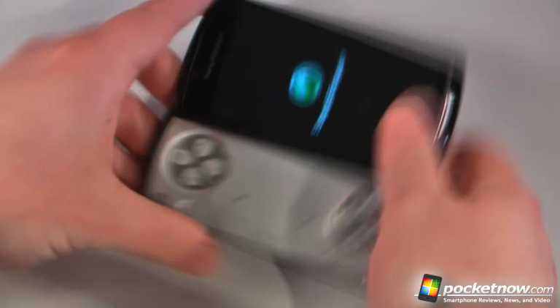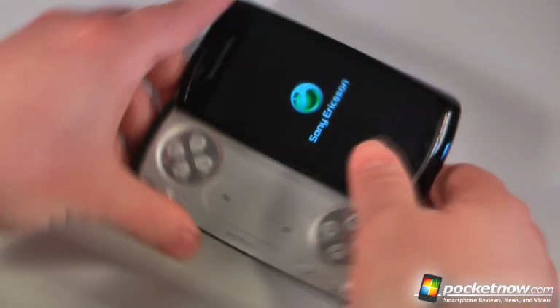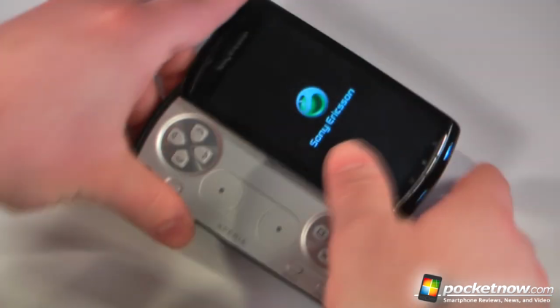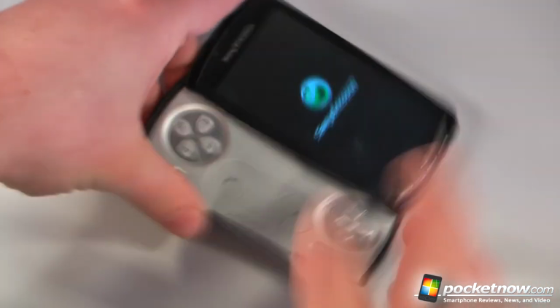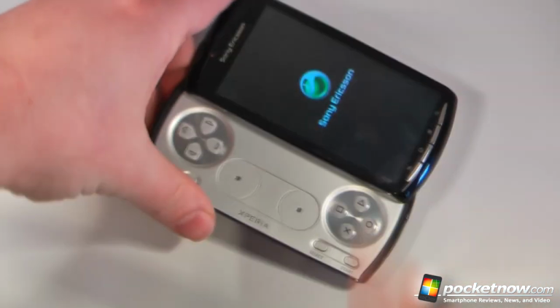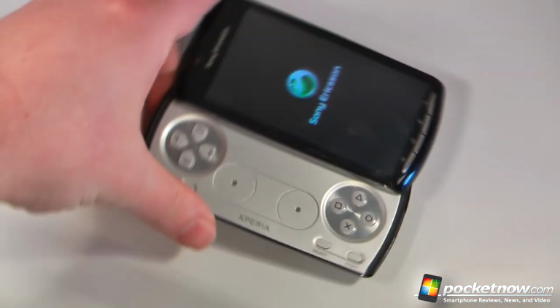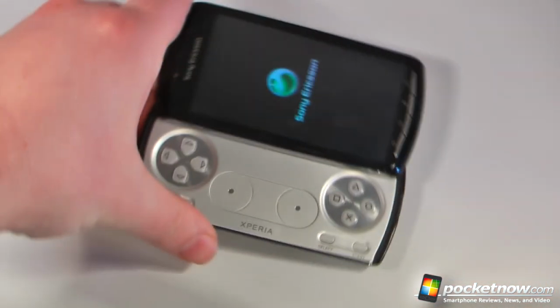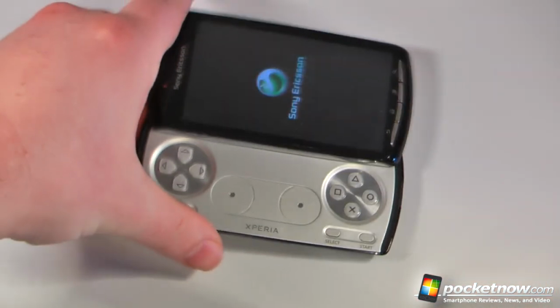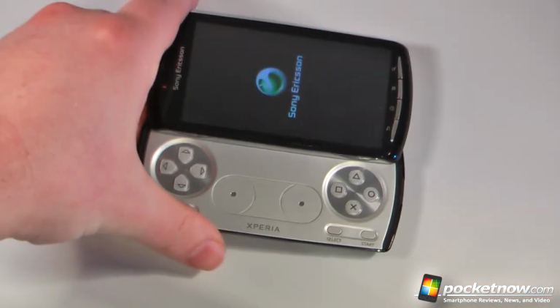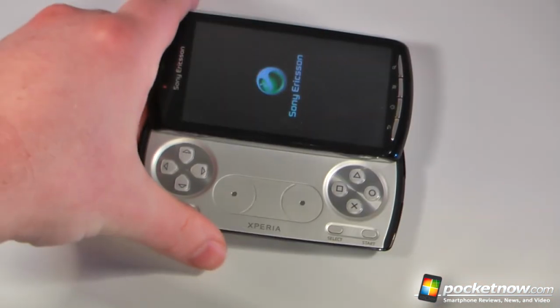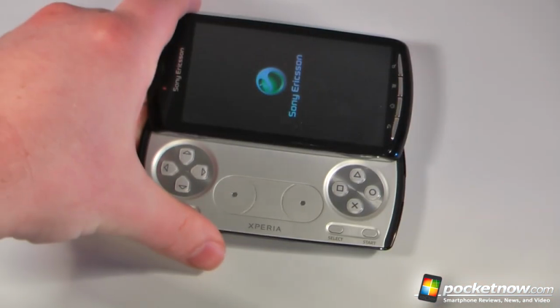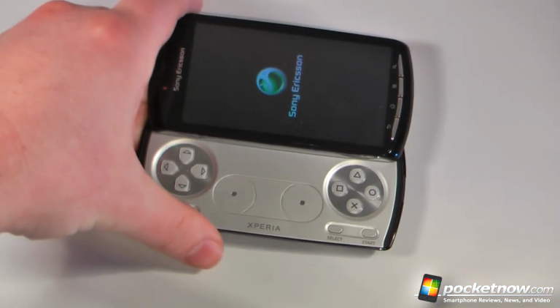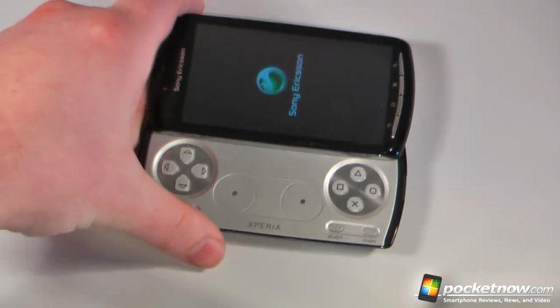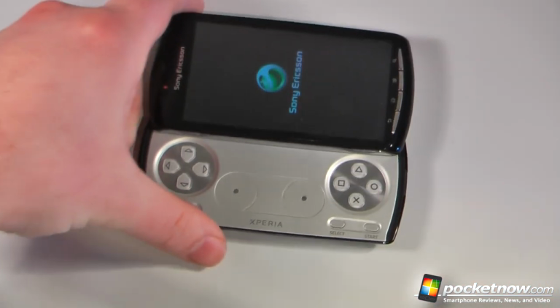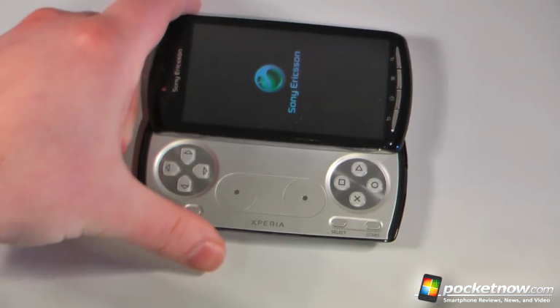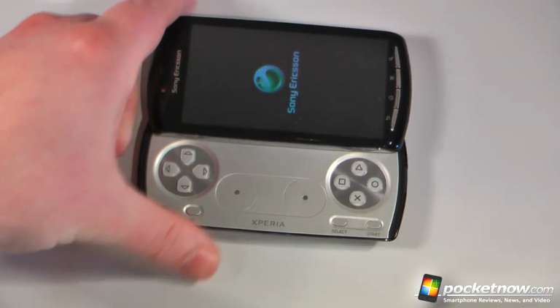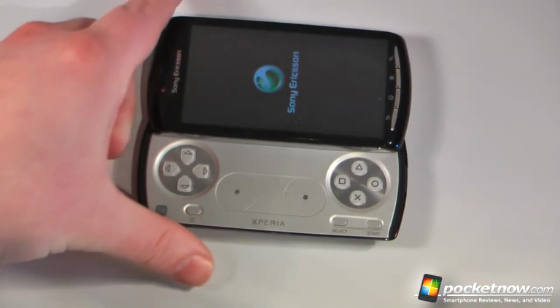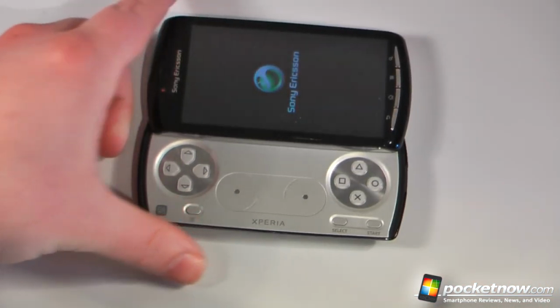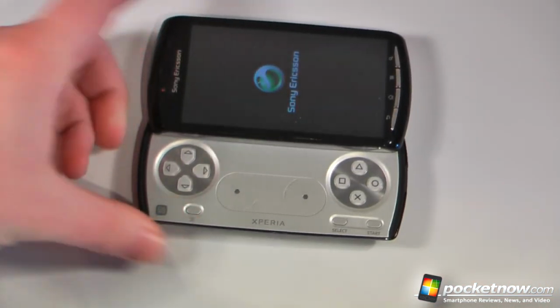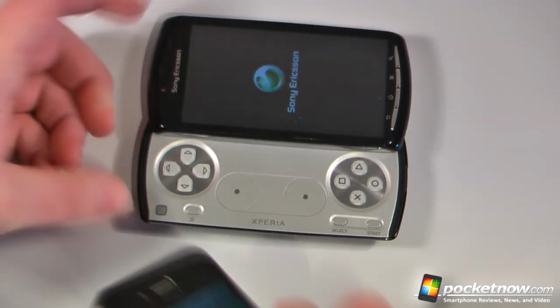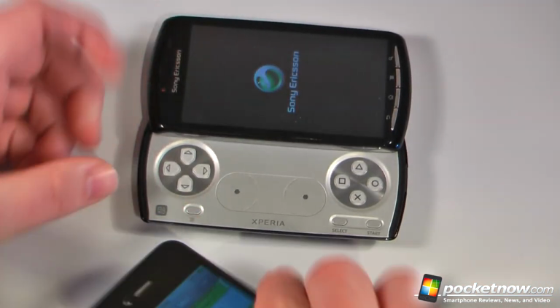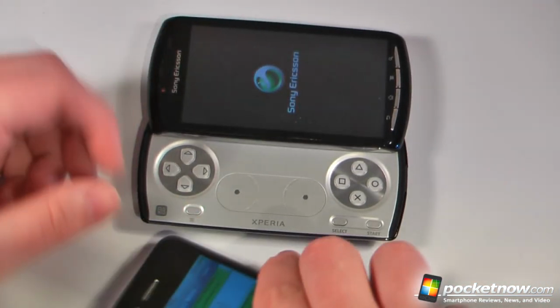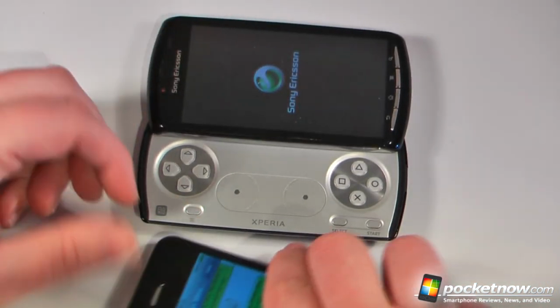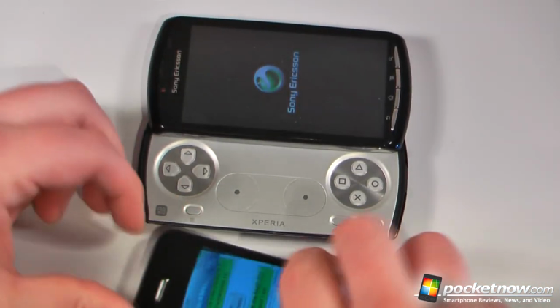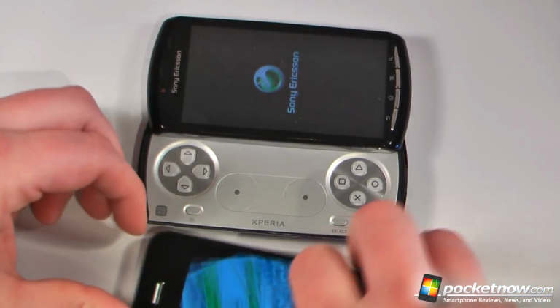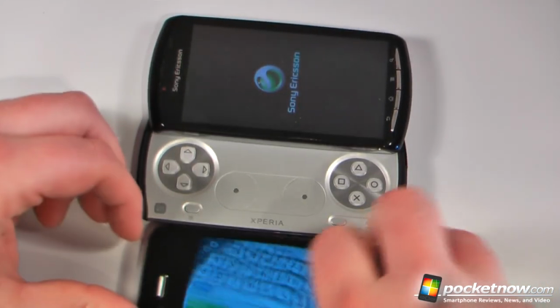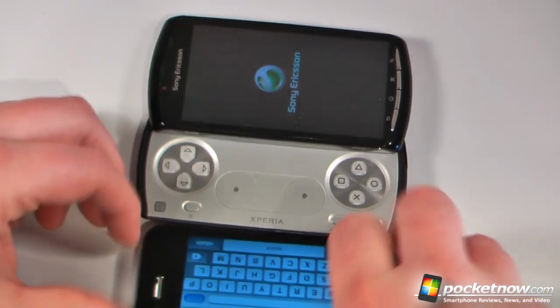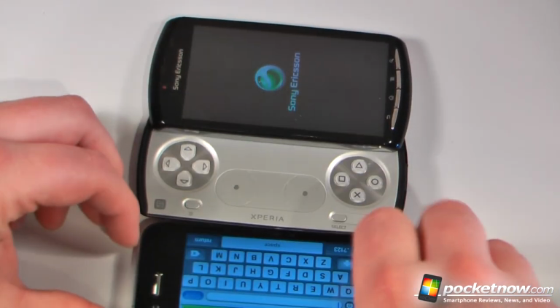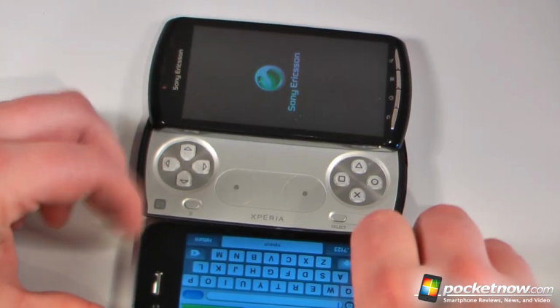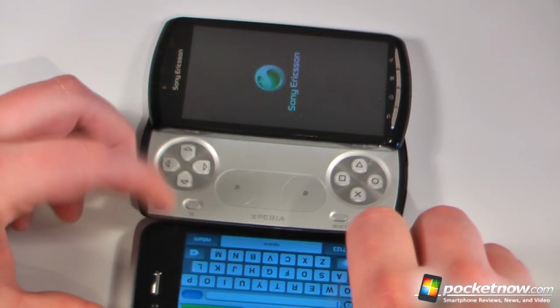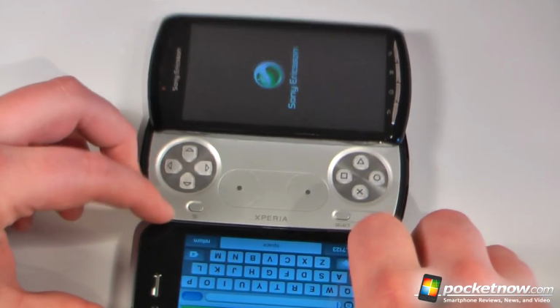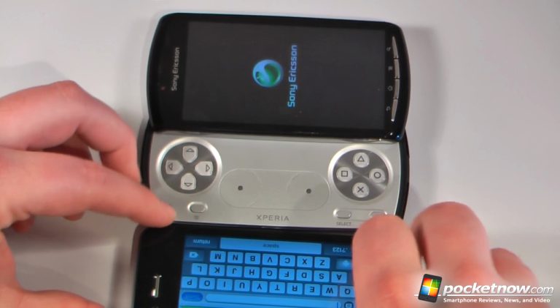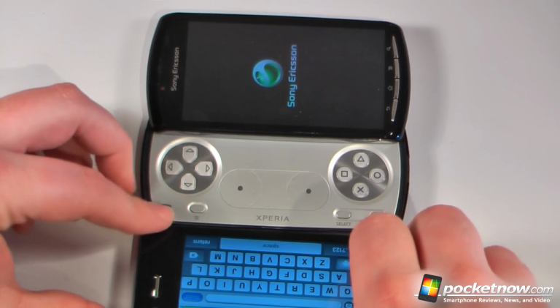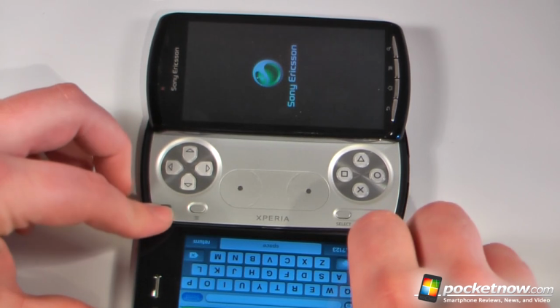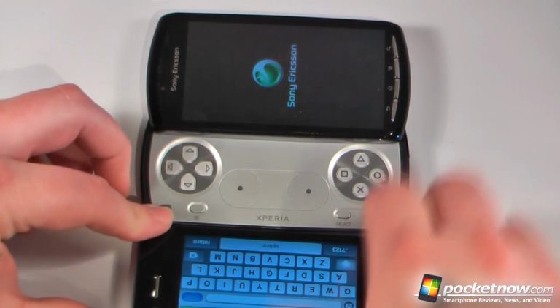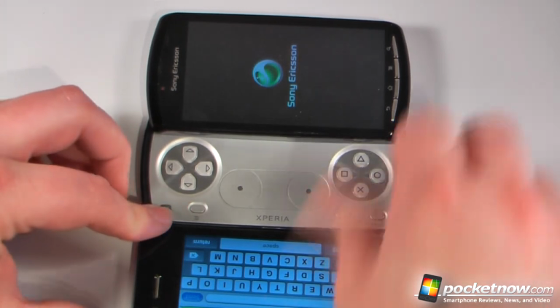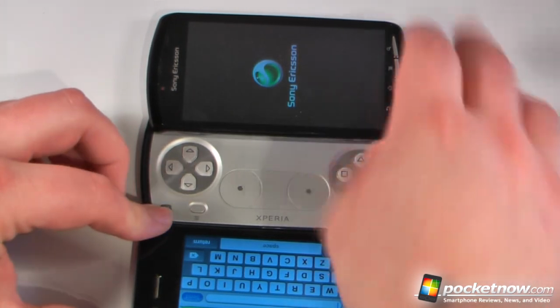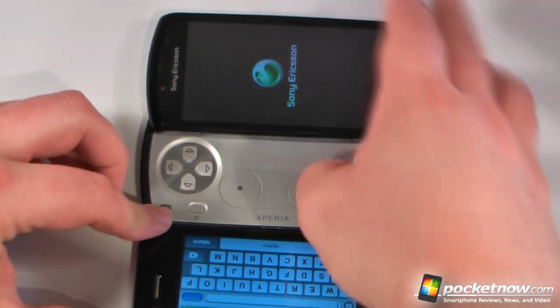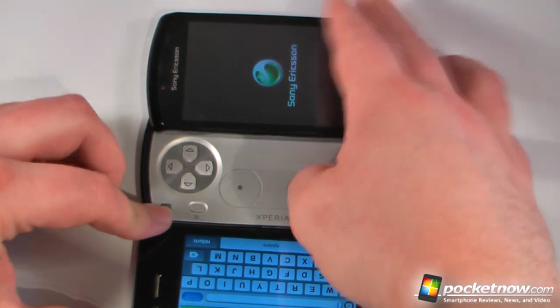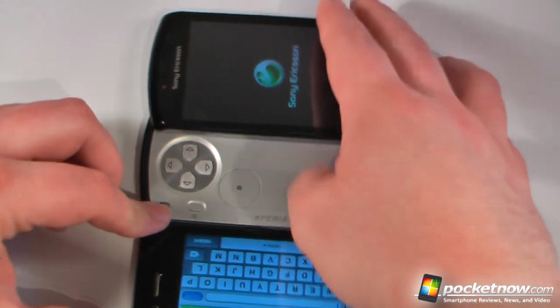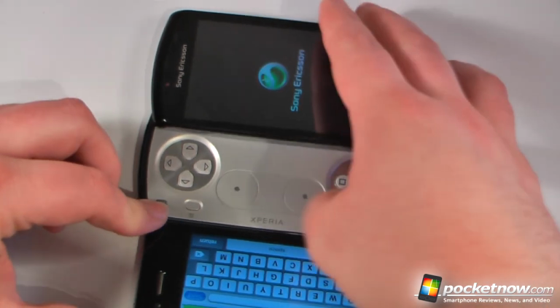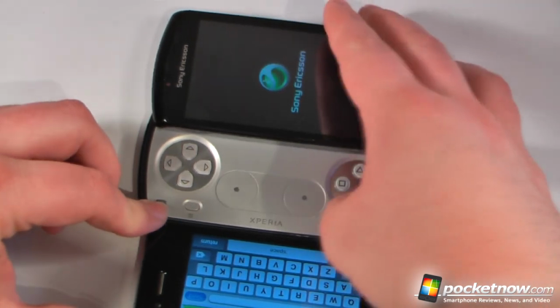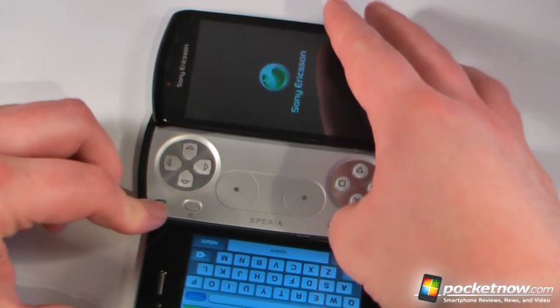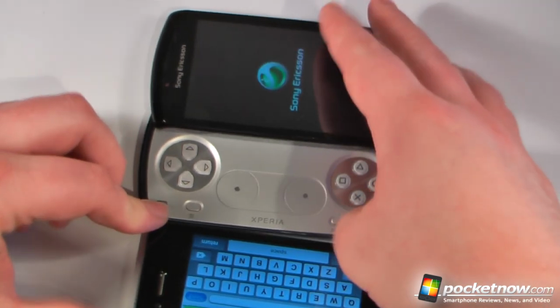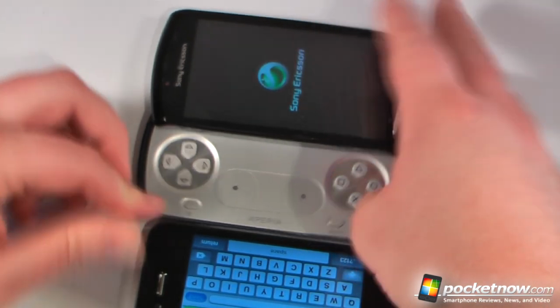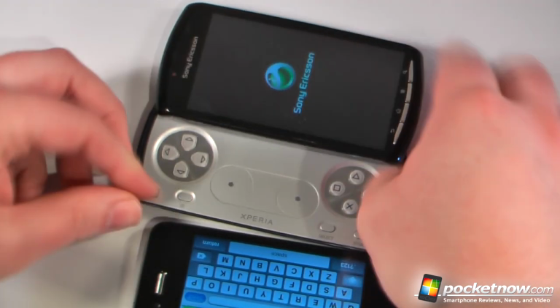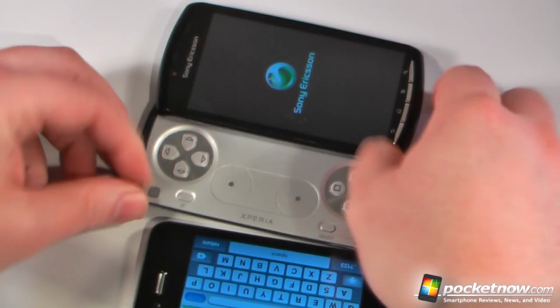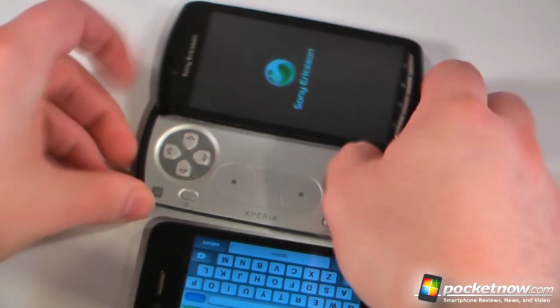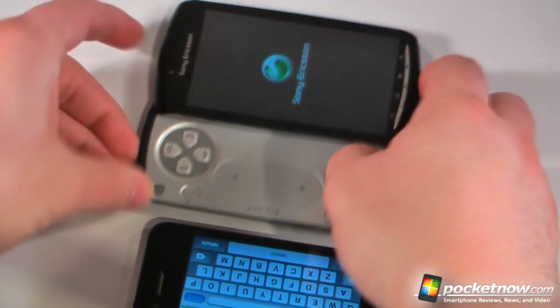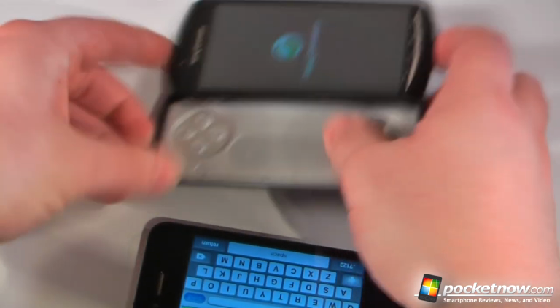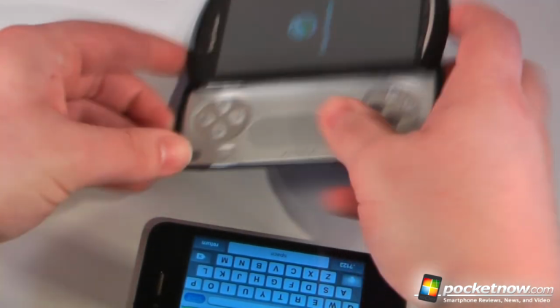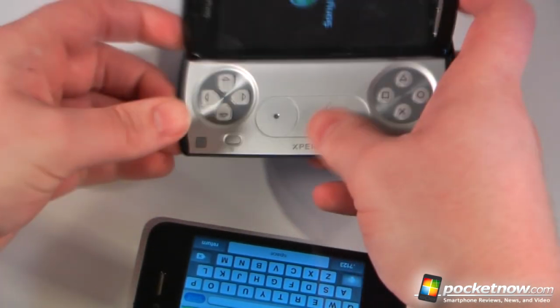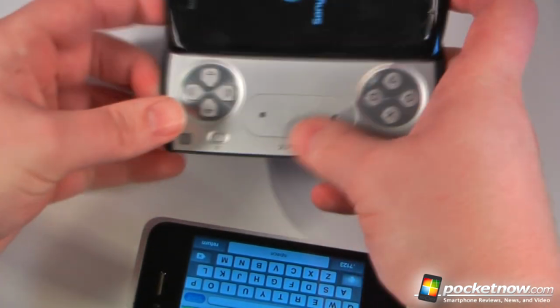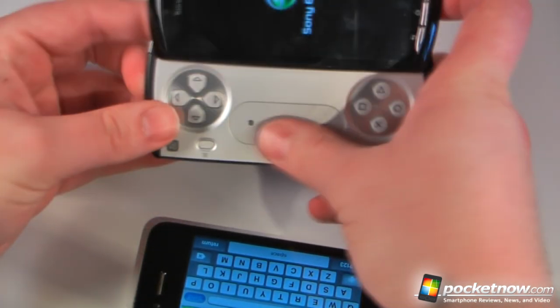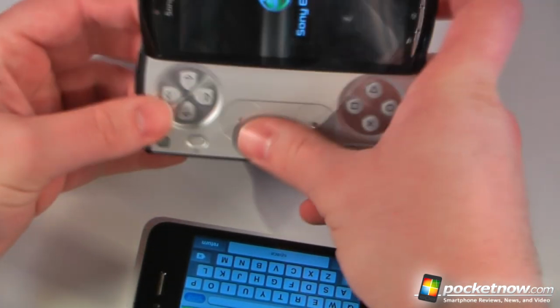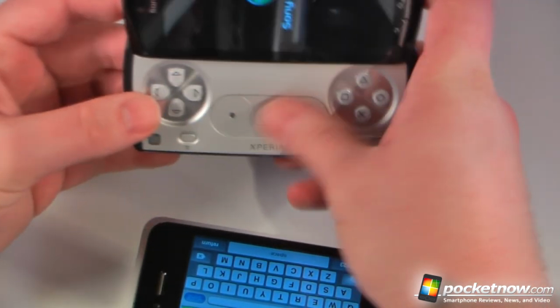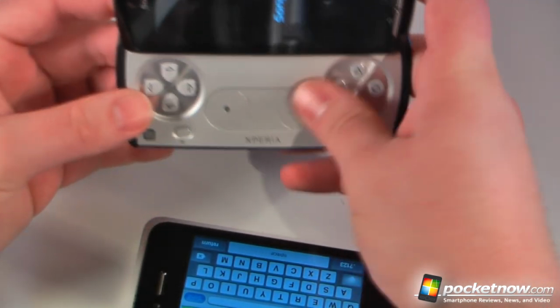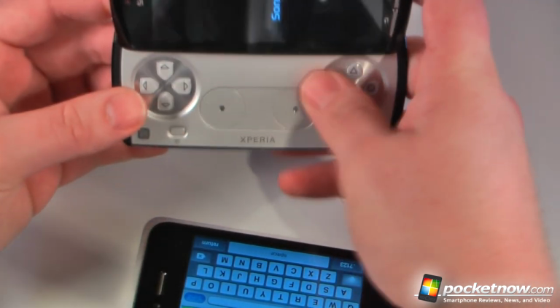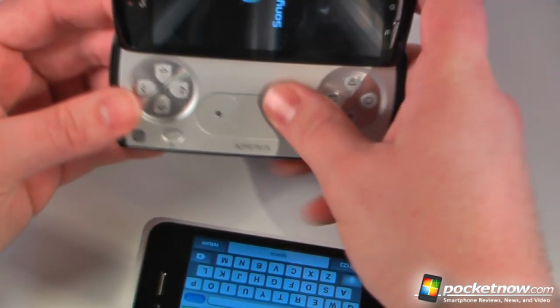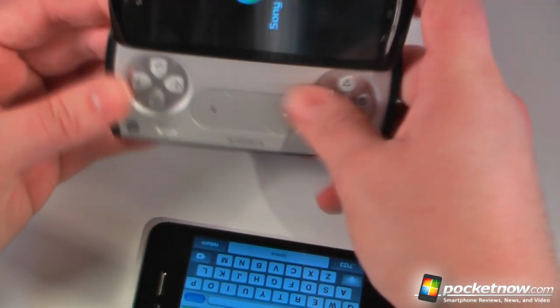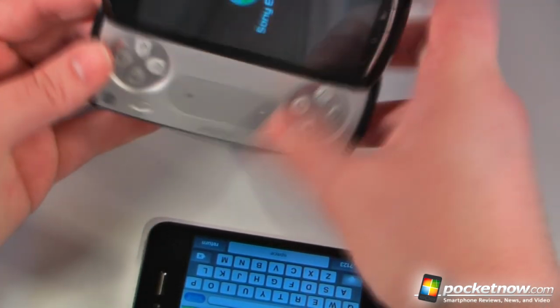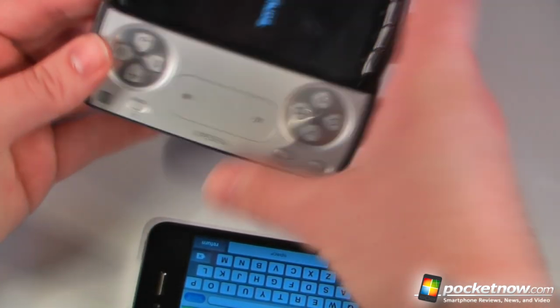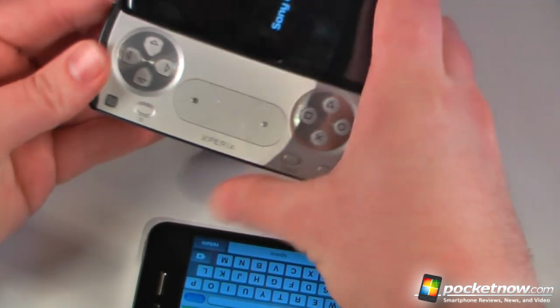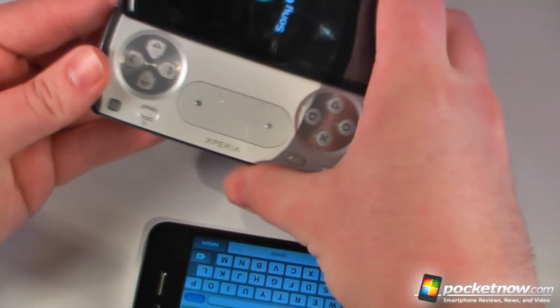You can also compare this to an iPhone 4, and it's much thicker than an iPhone 4 — of course we do have this gamepad here.